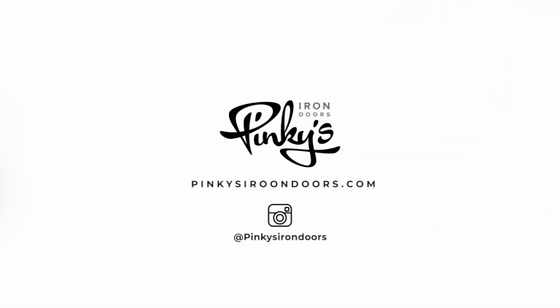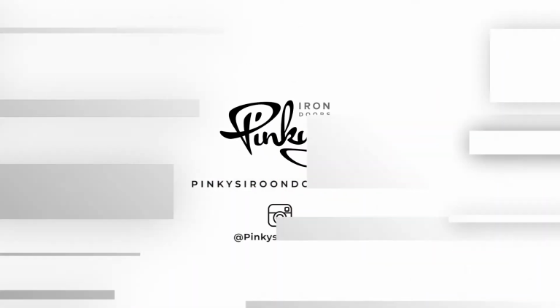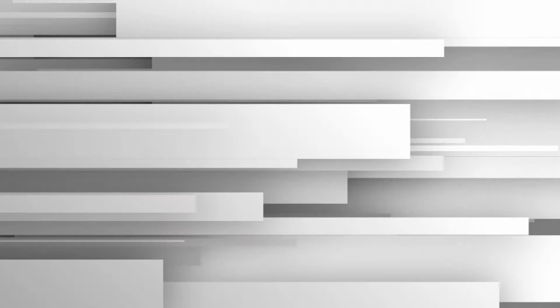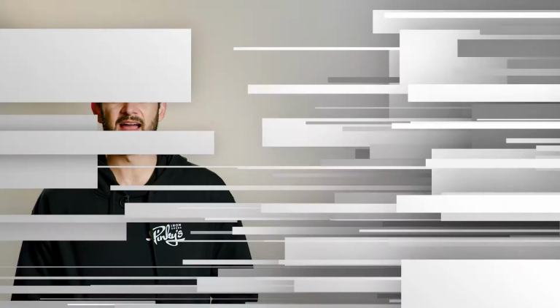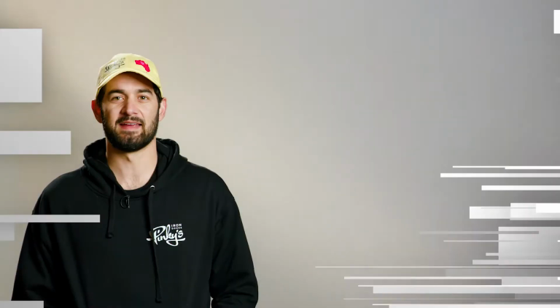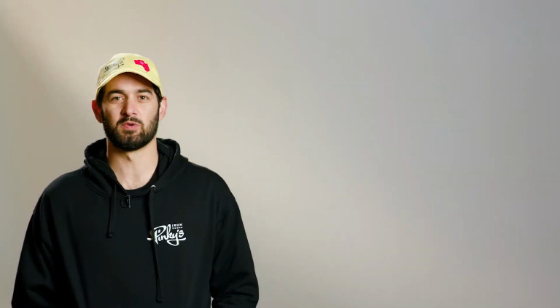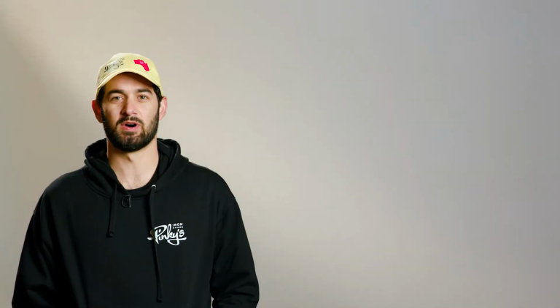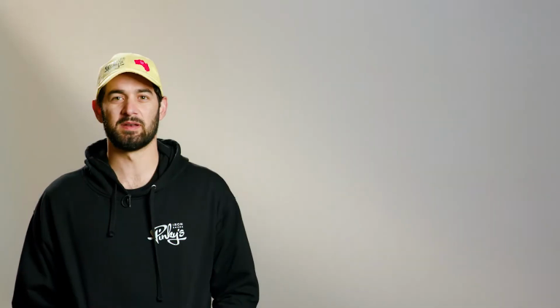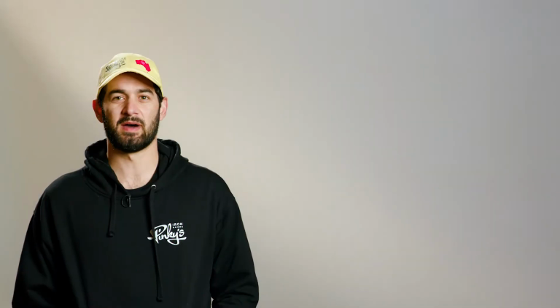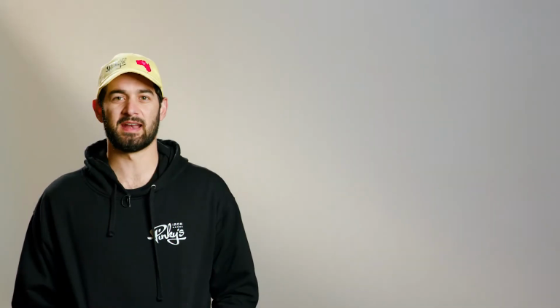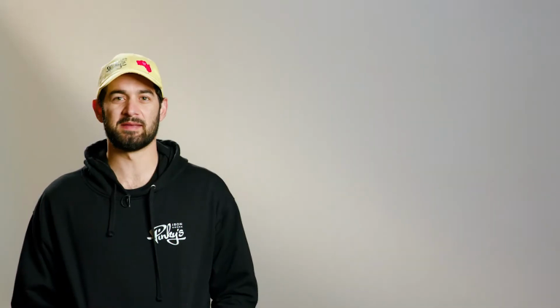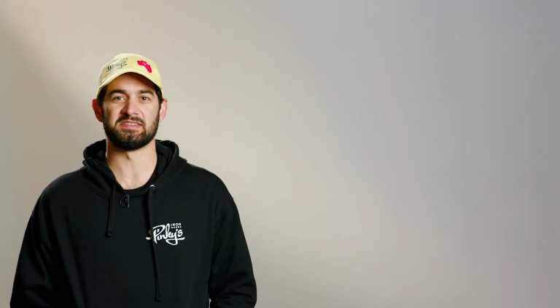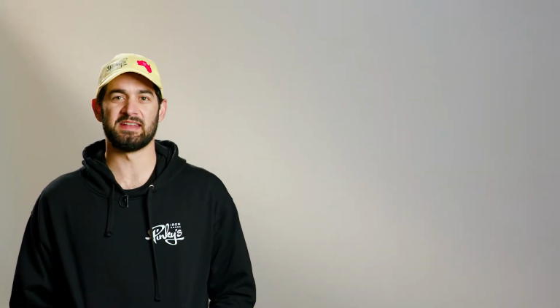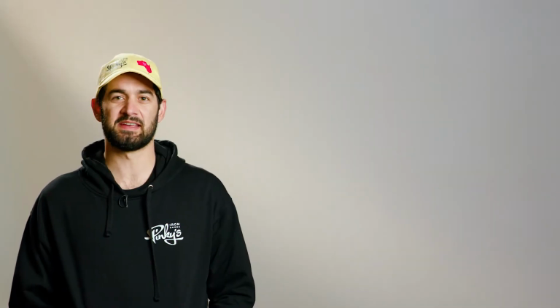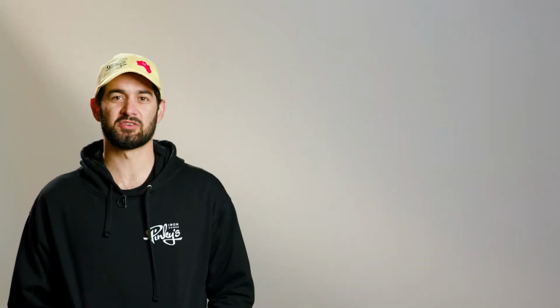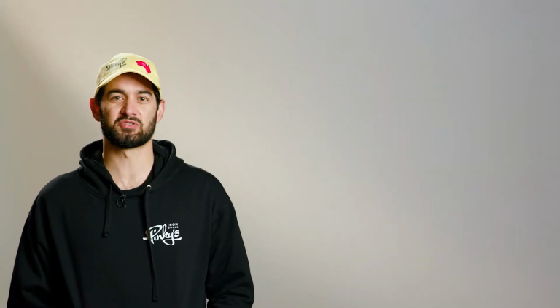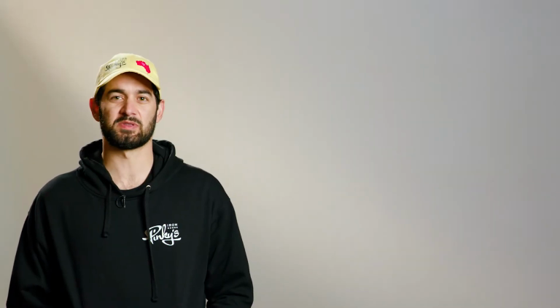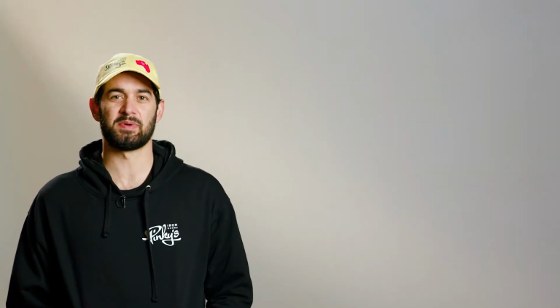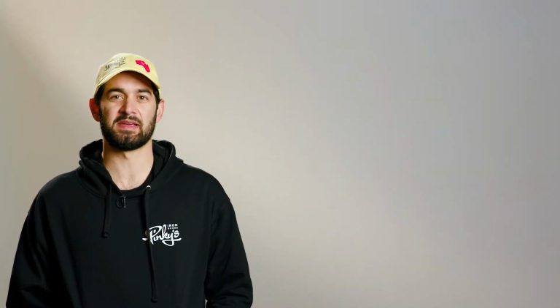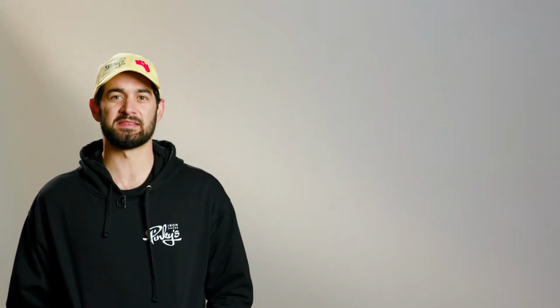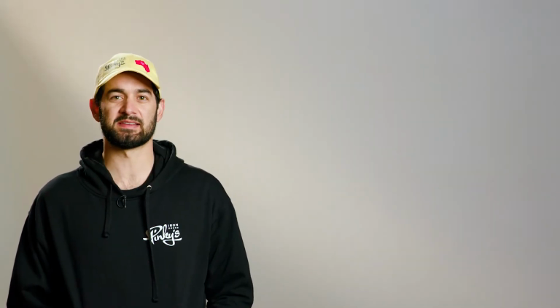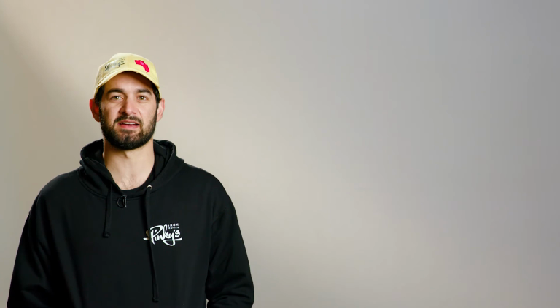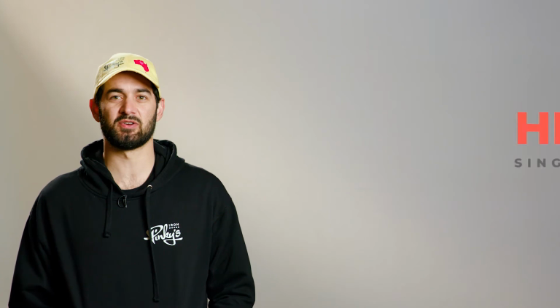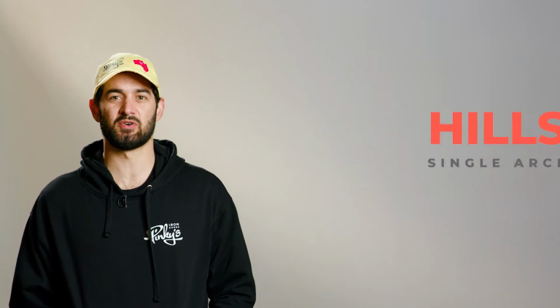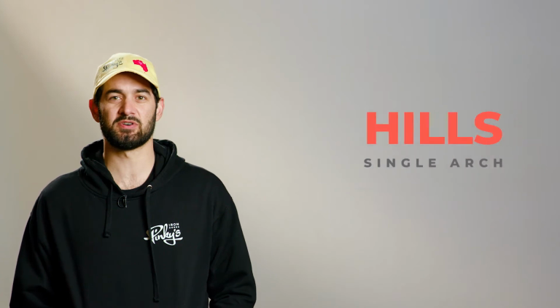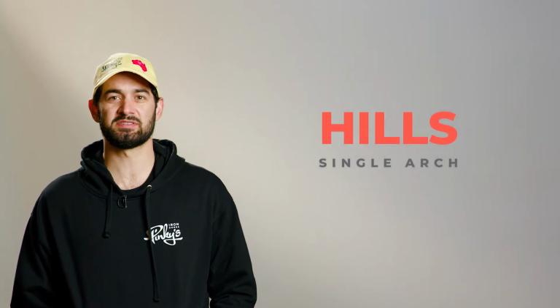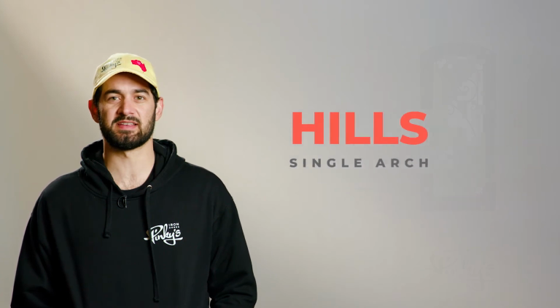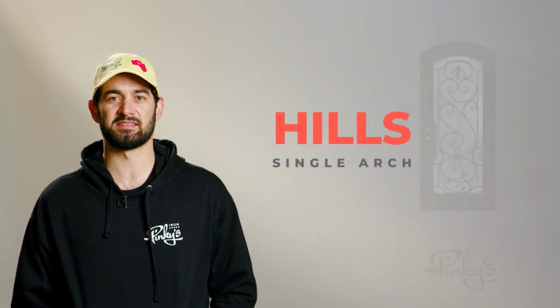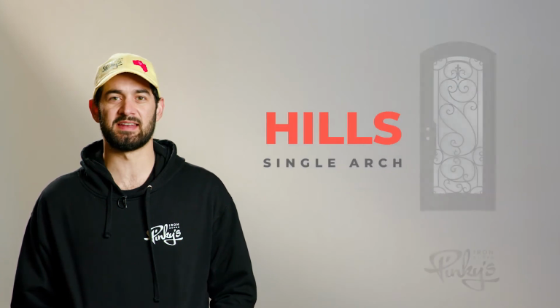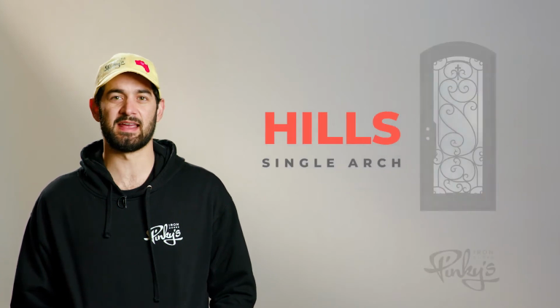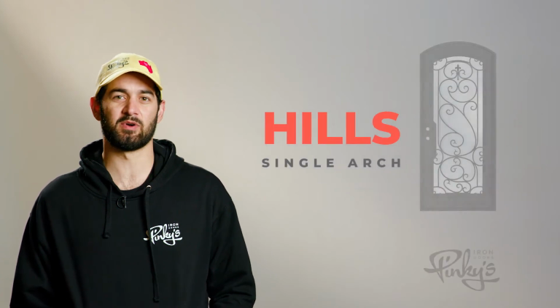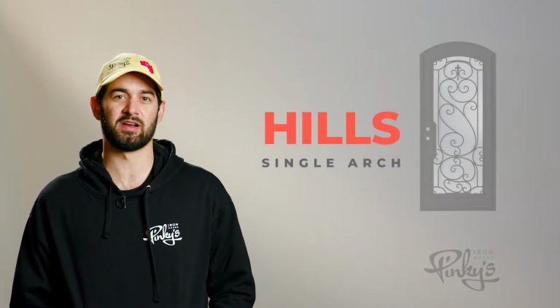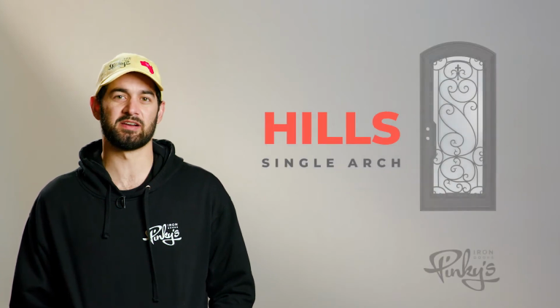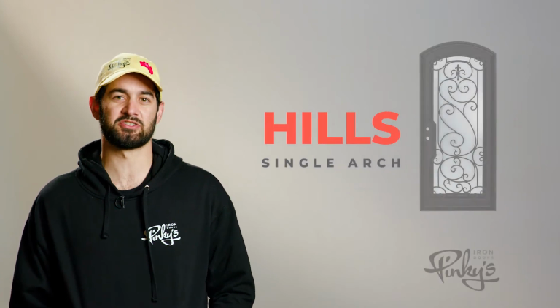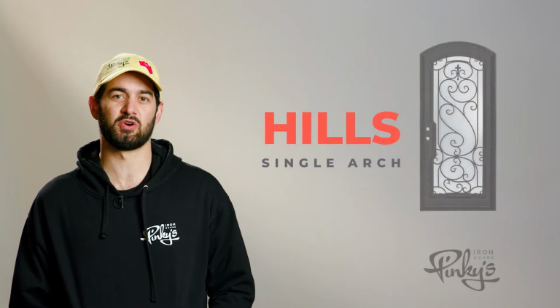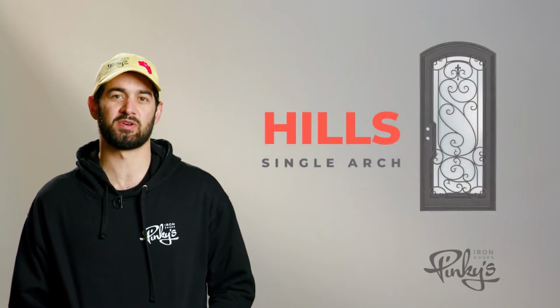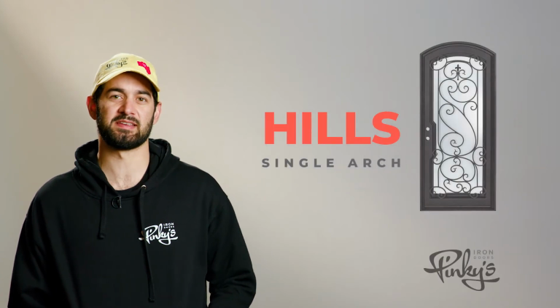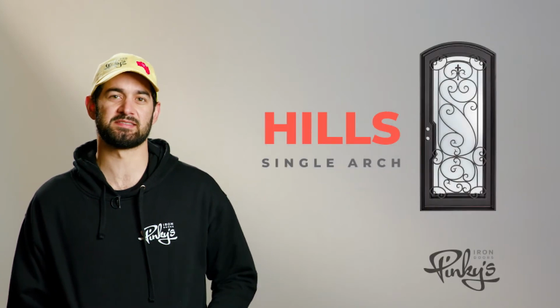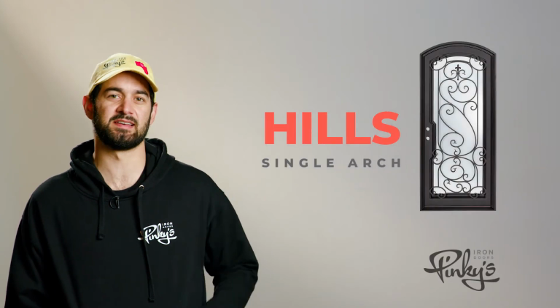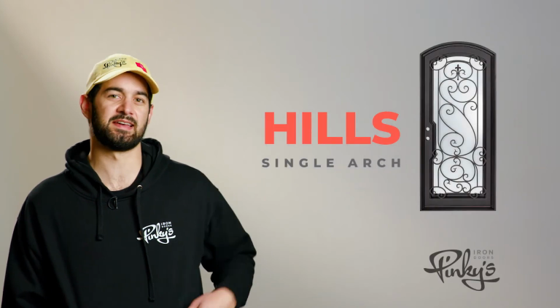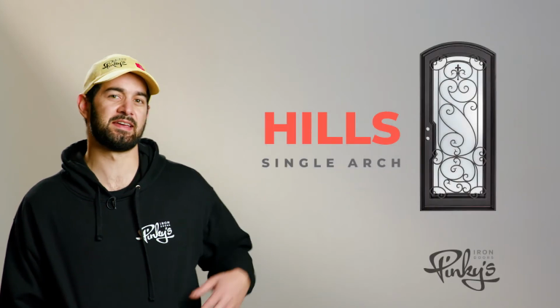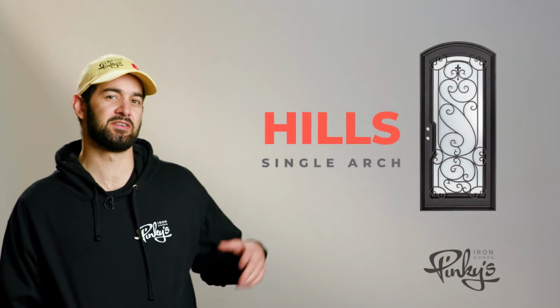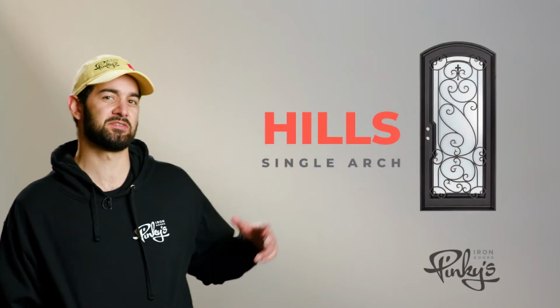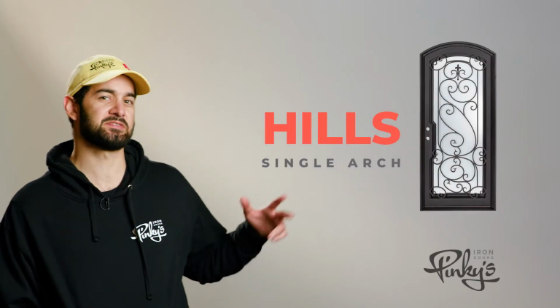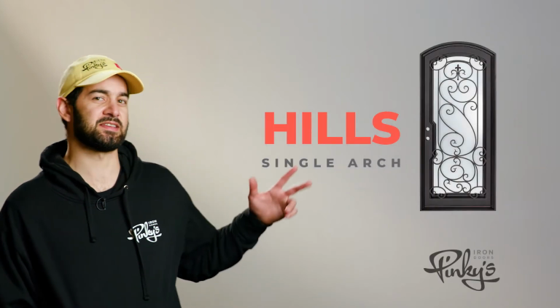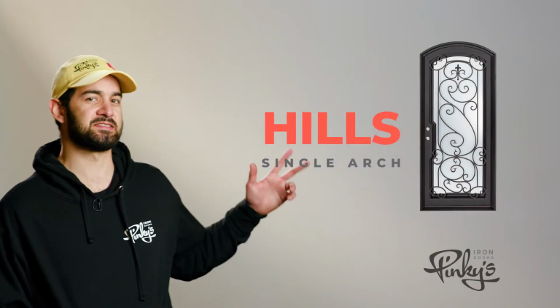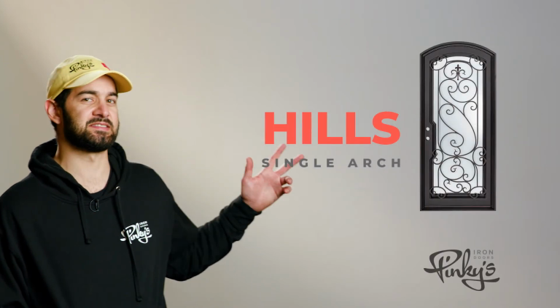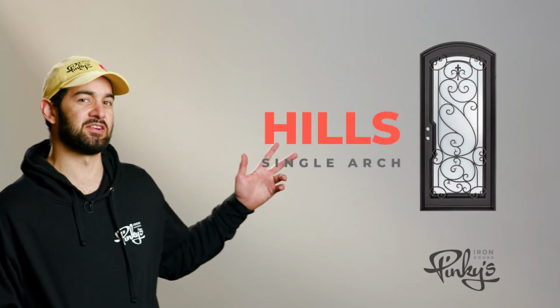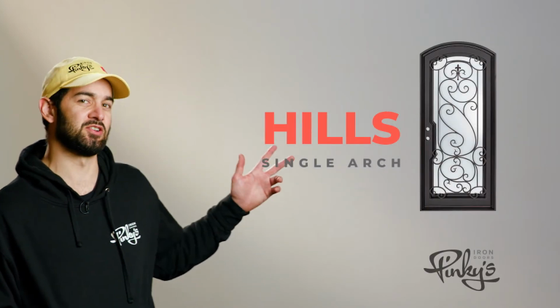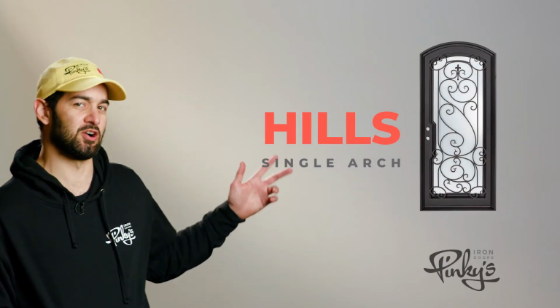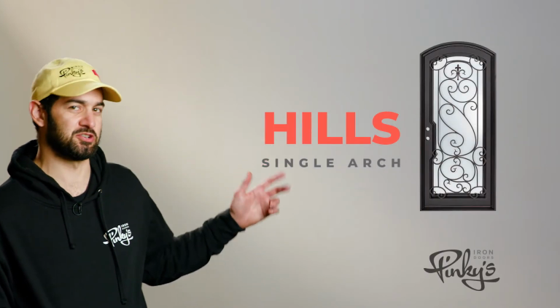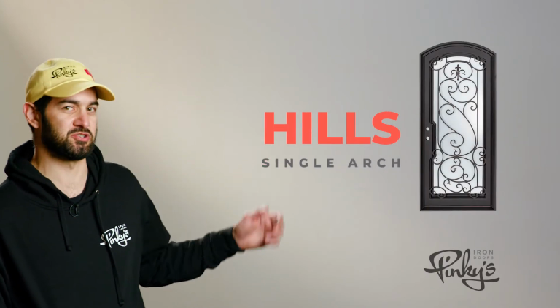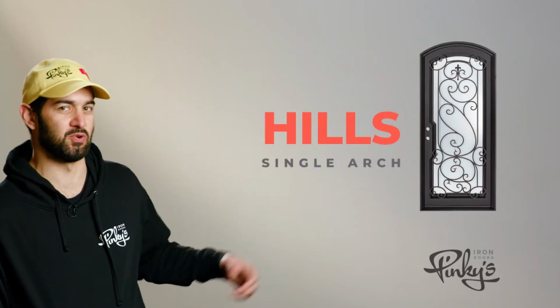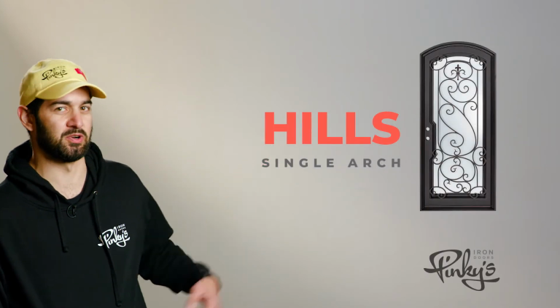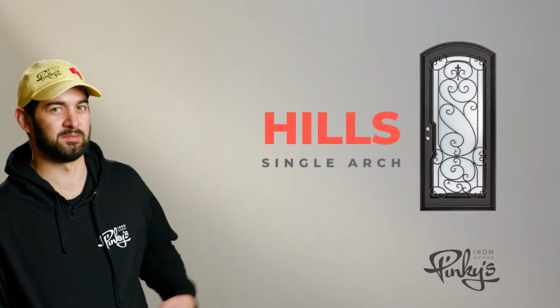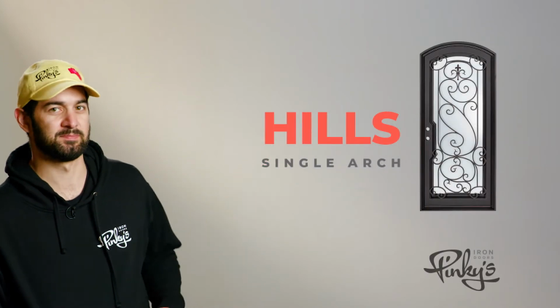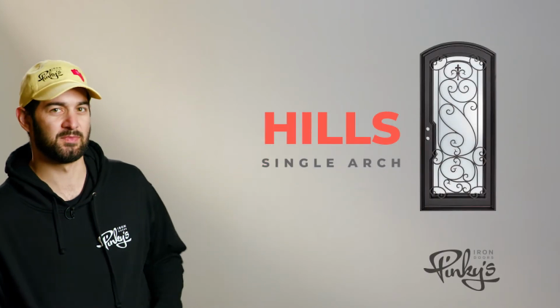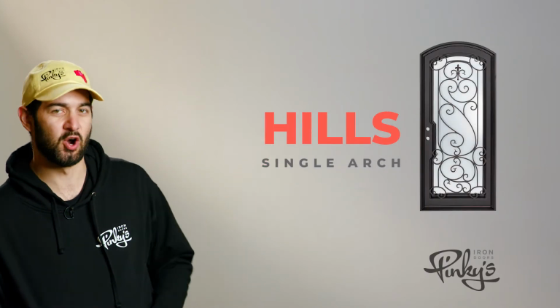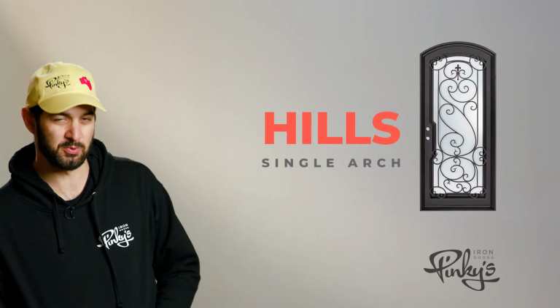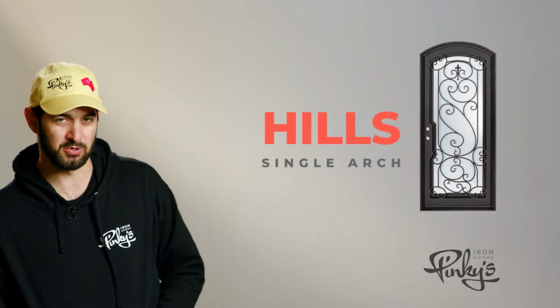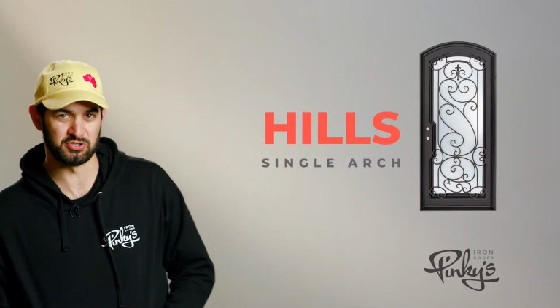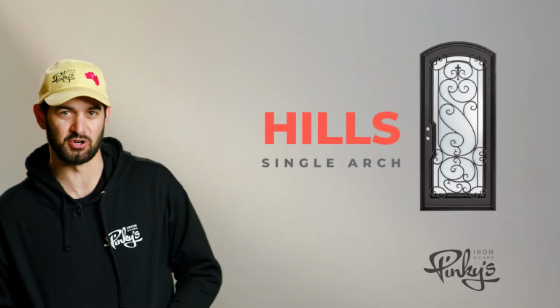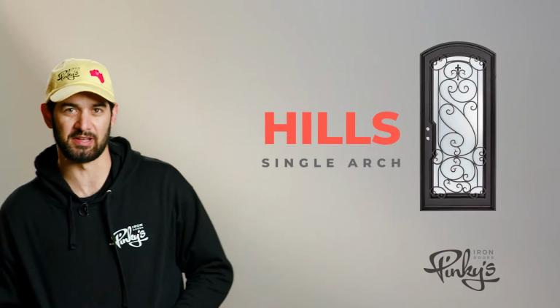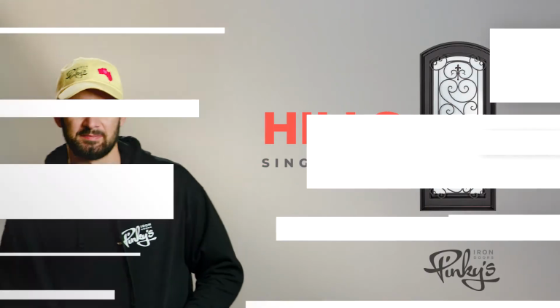Hi everyone, my name is Nikos with Pinkies Iron Doors and today we're here to showcase the Hills single arch door. Hope you enjoy it.